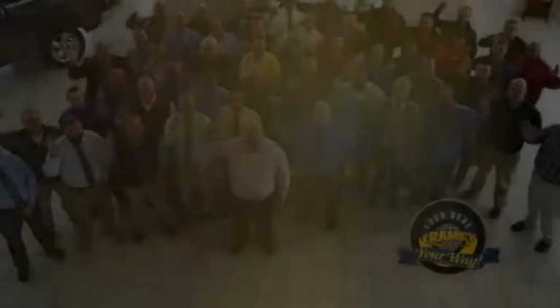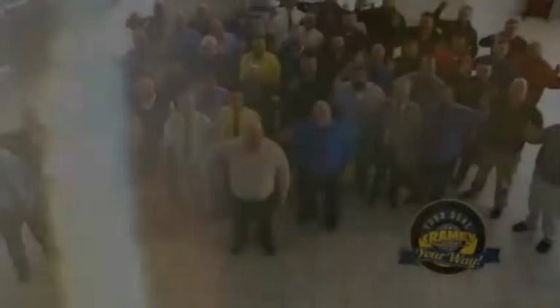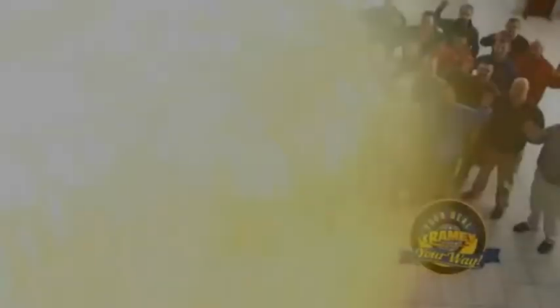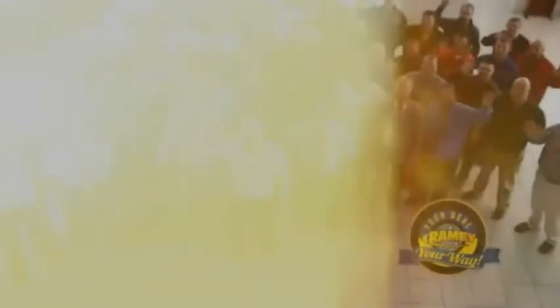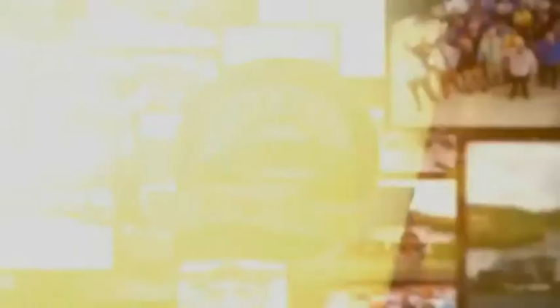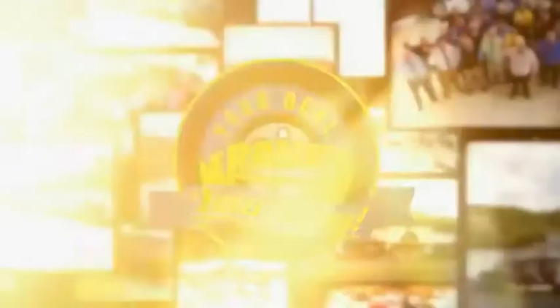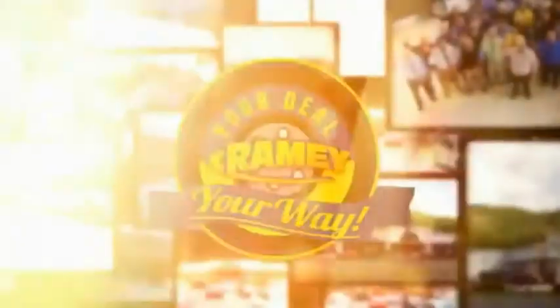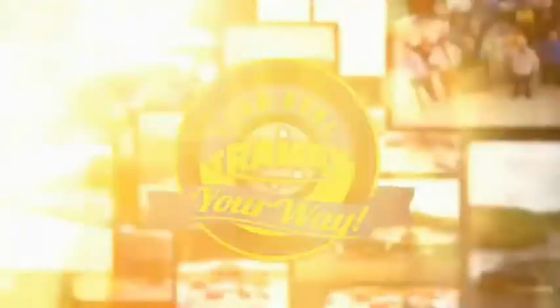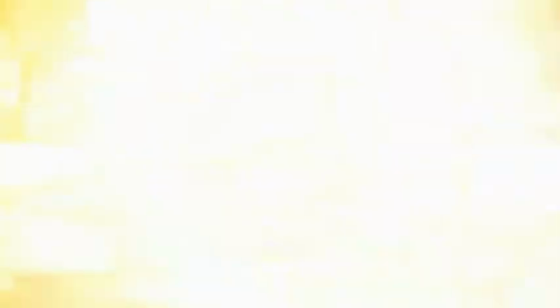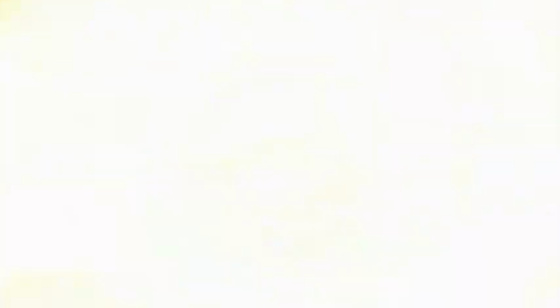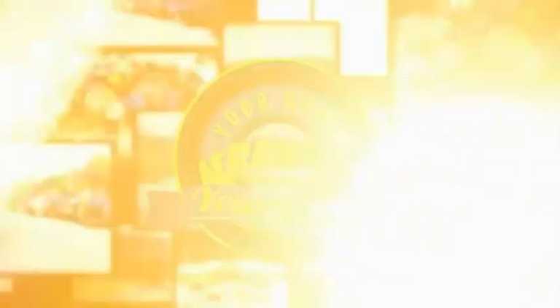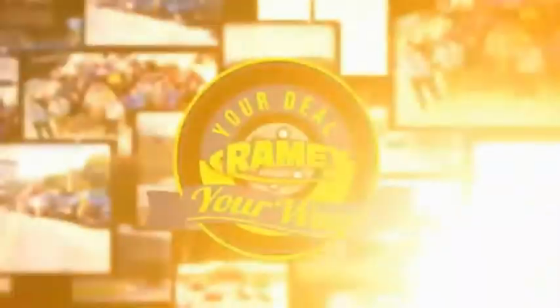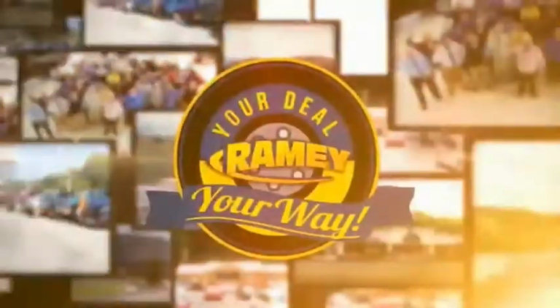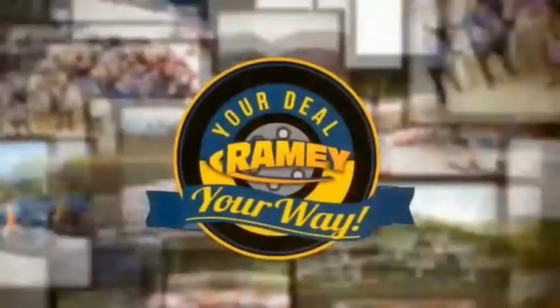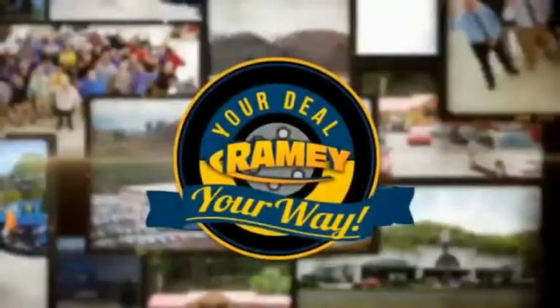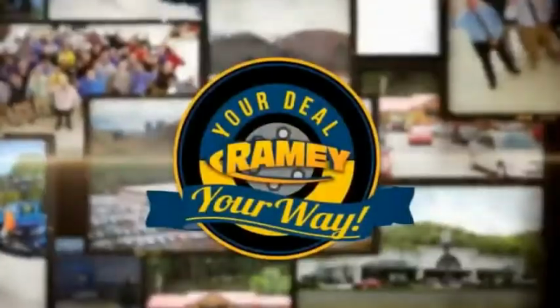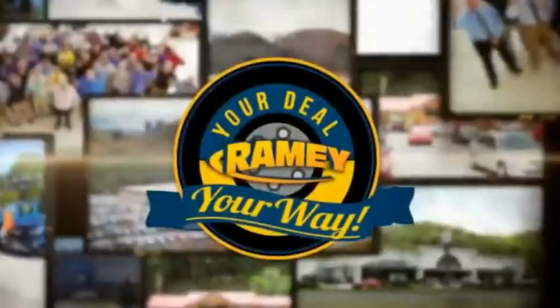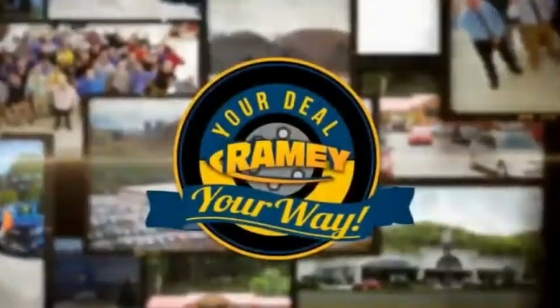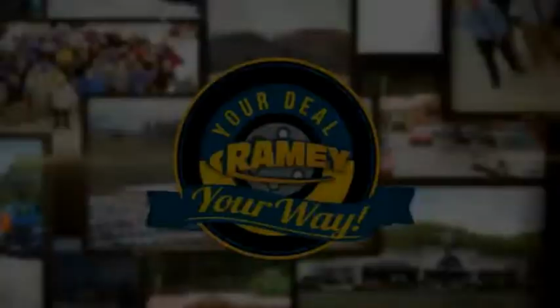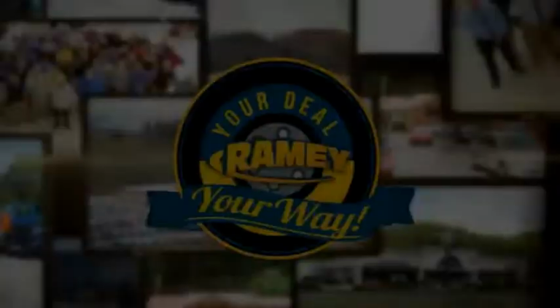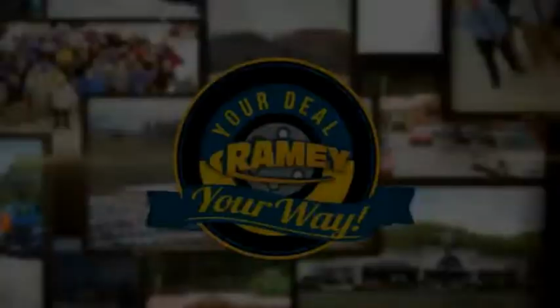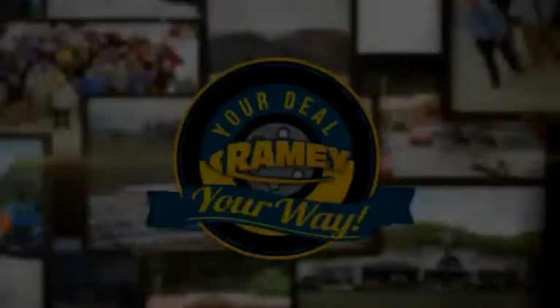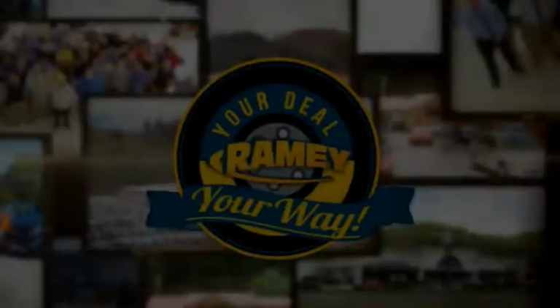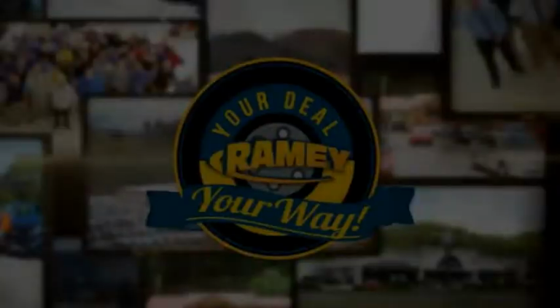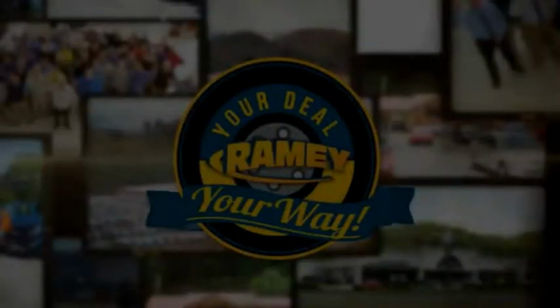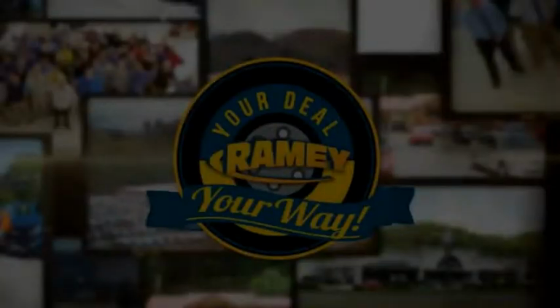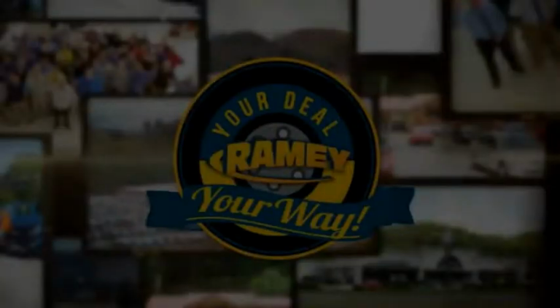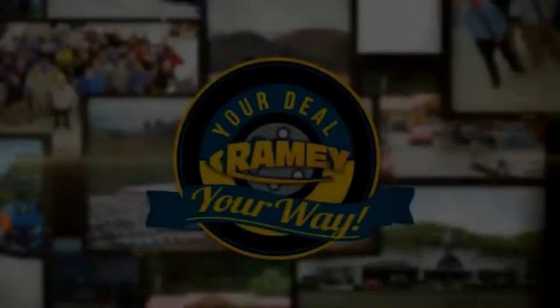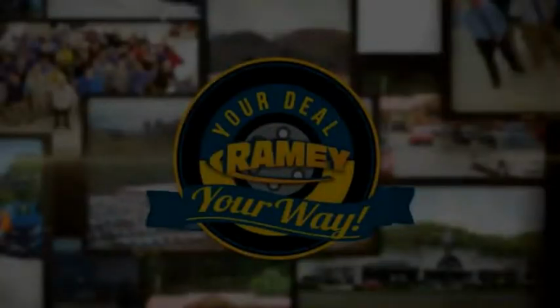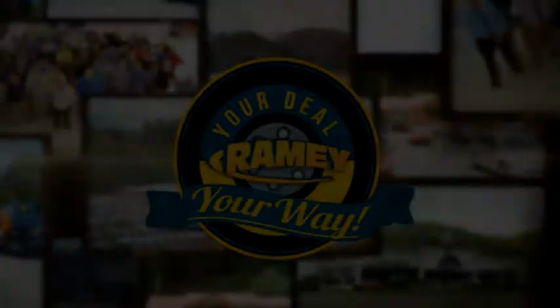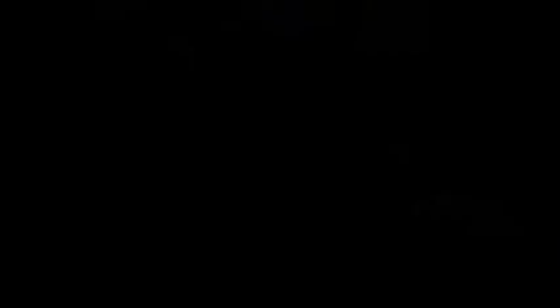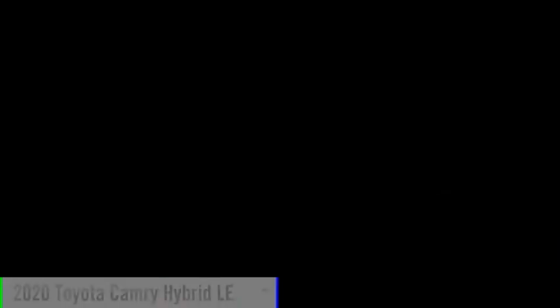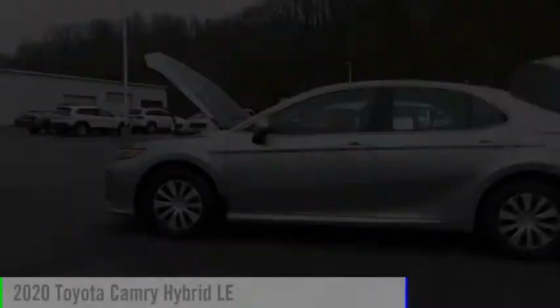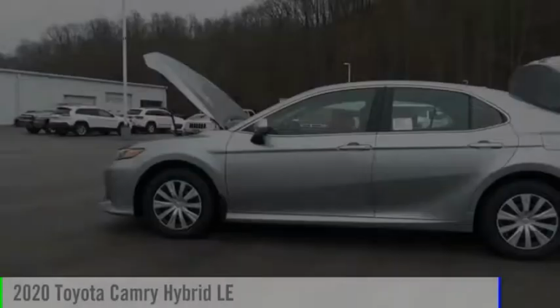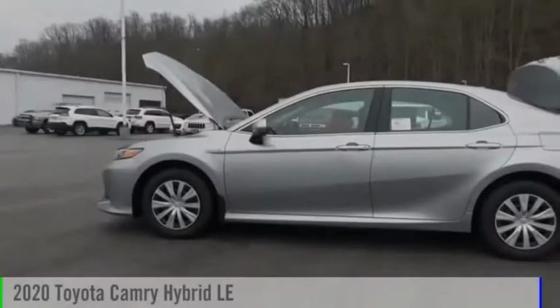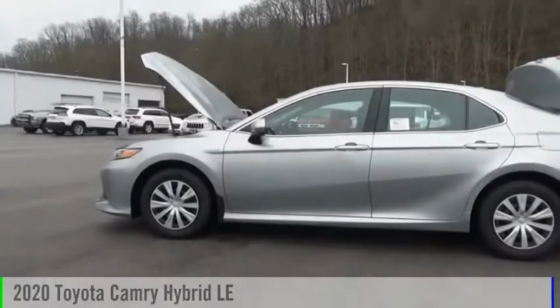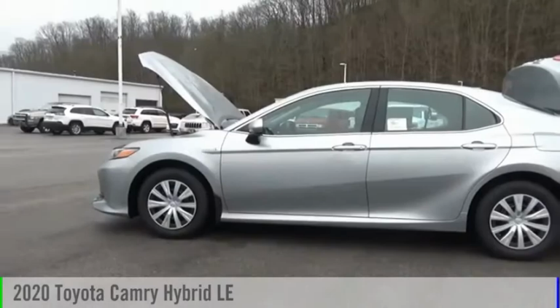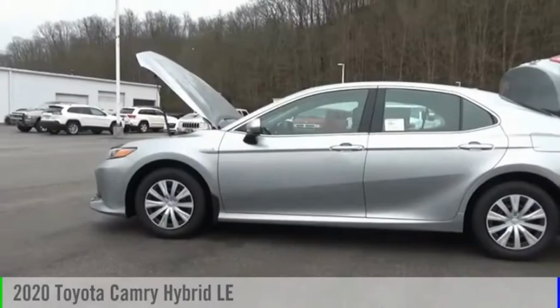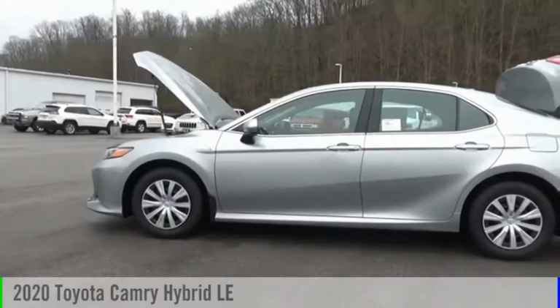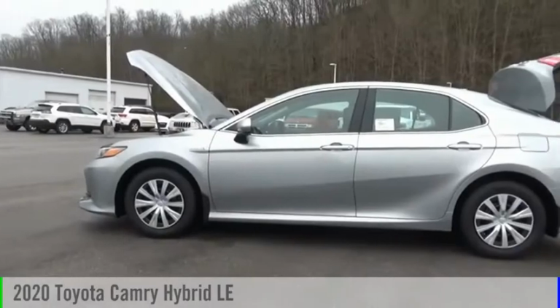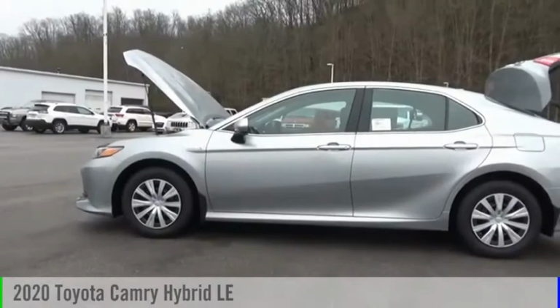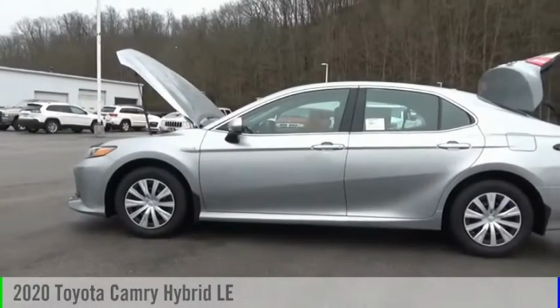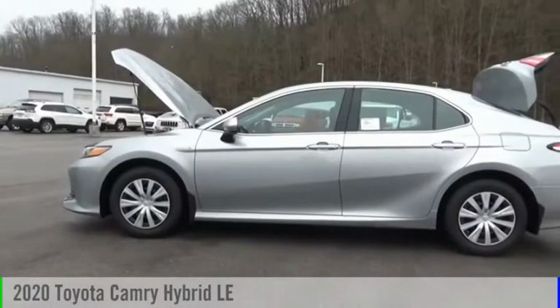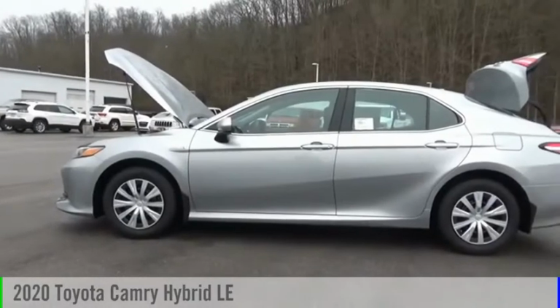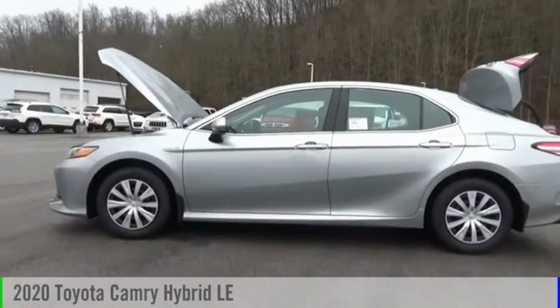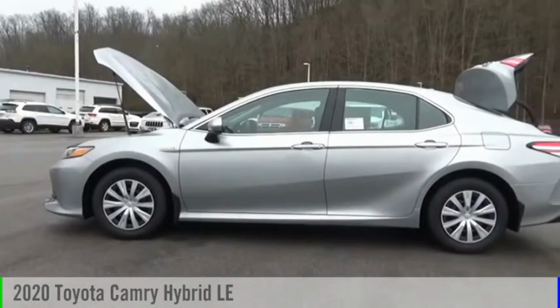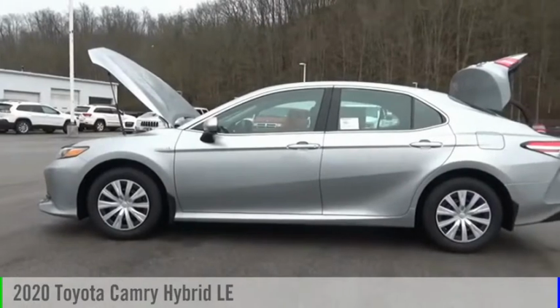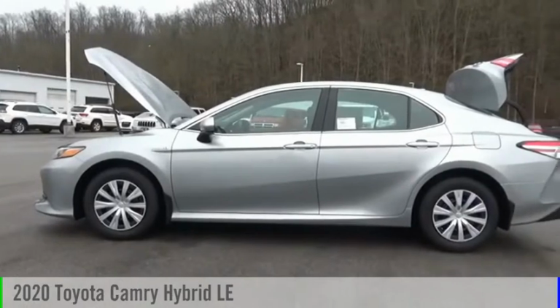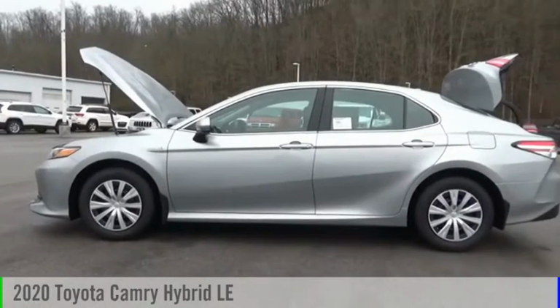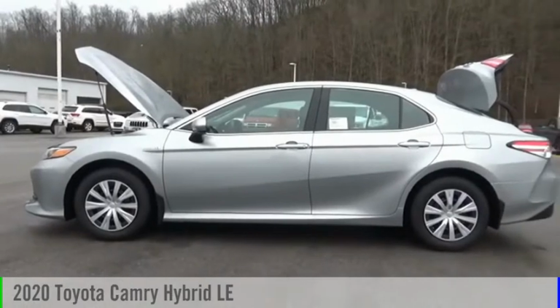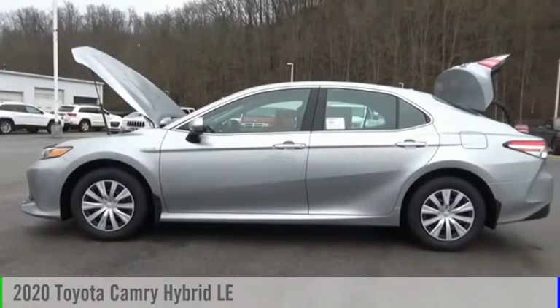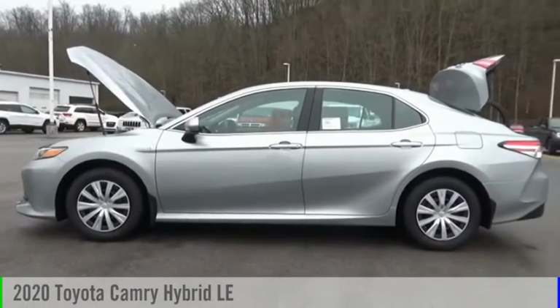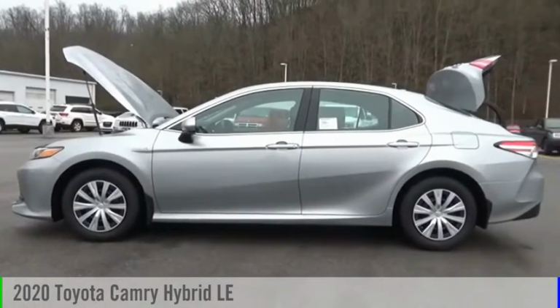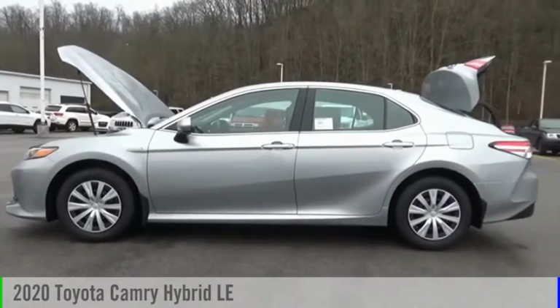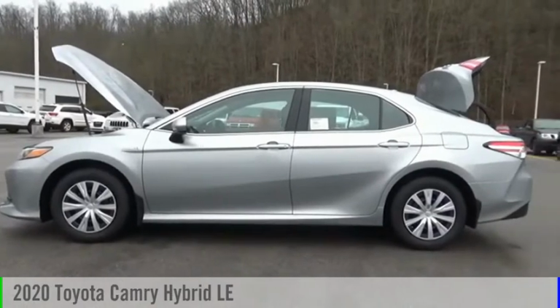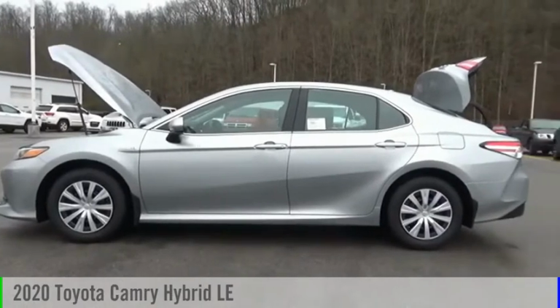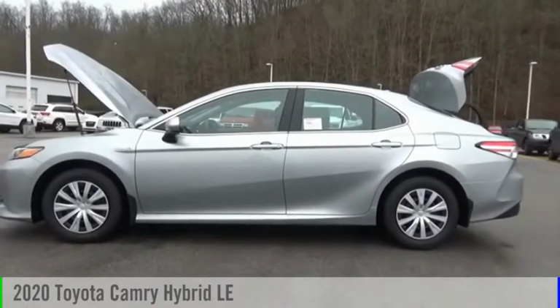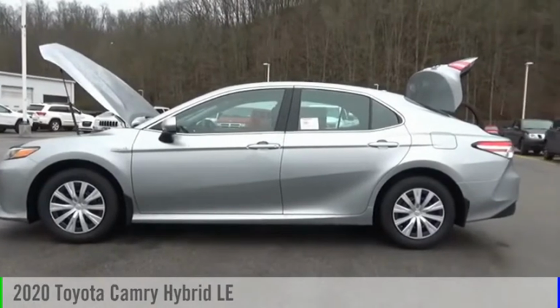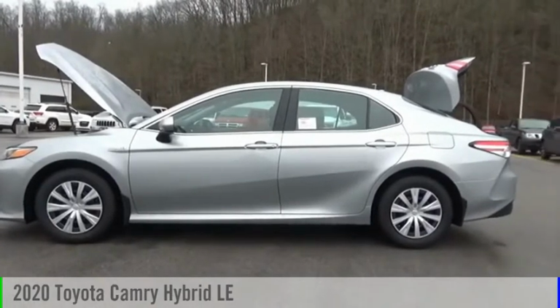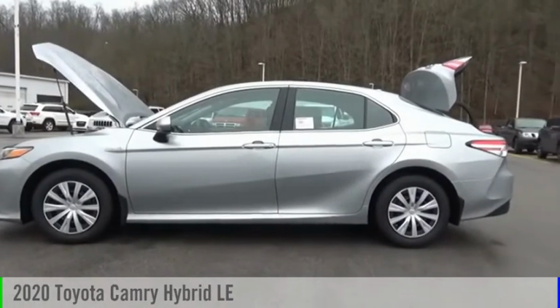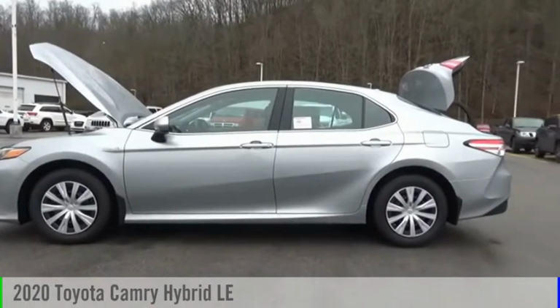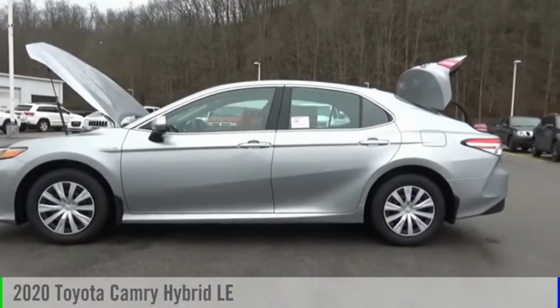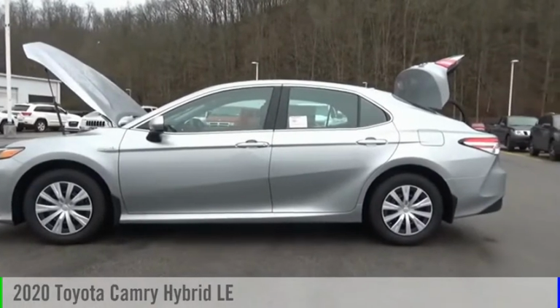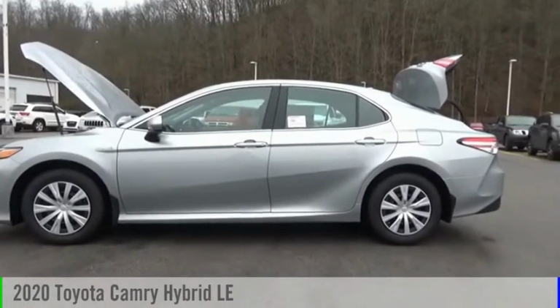Amy, it's your deal, your way. Take a ride in the 2020 Camry Hybrid.